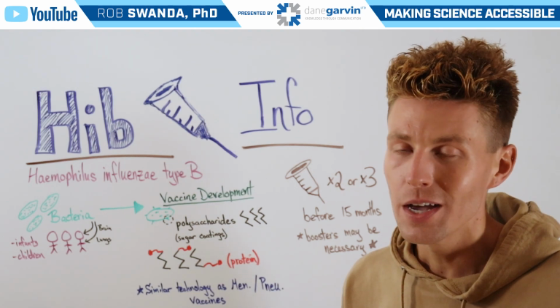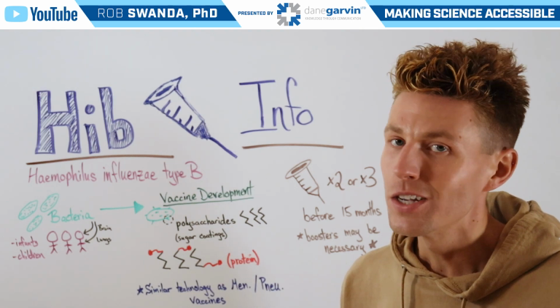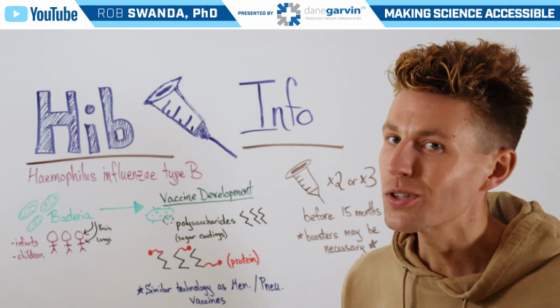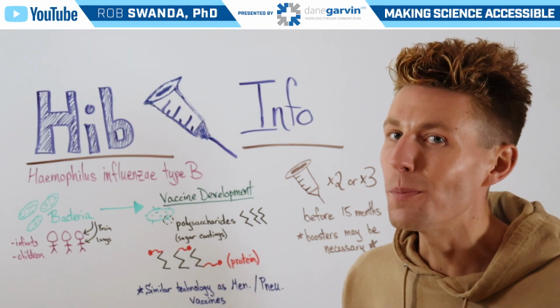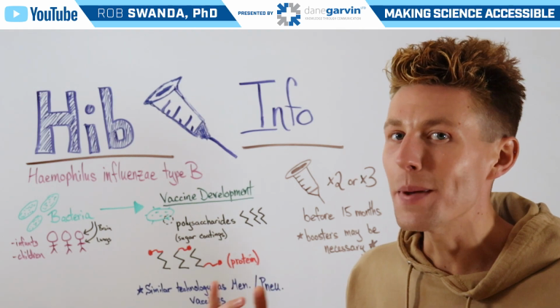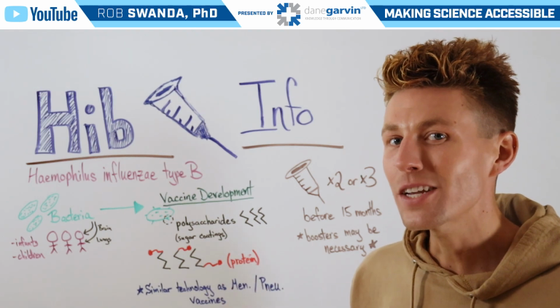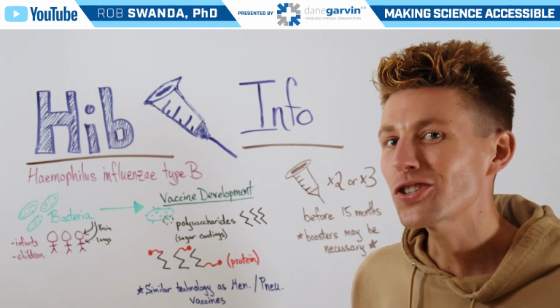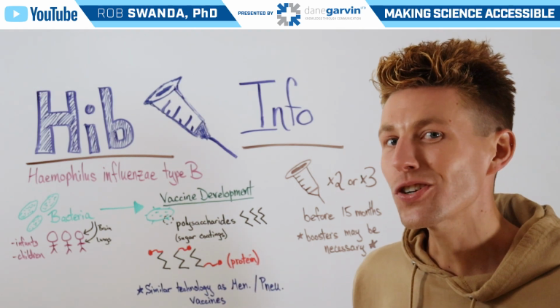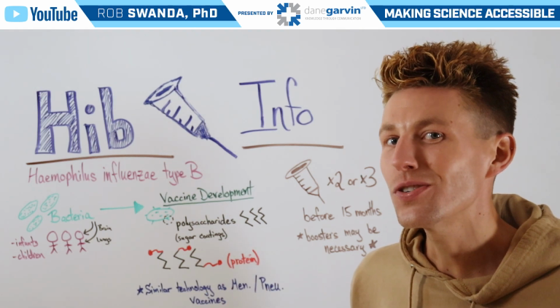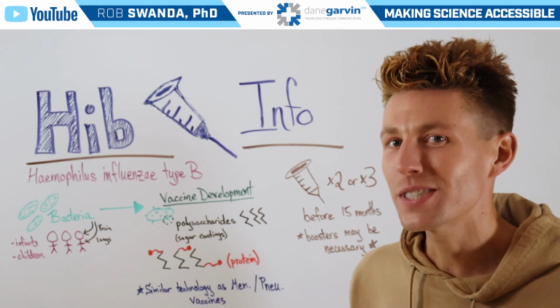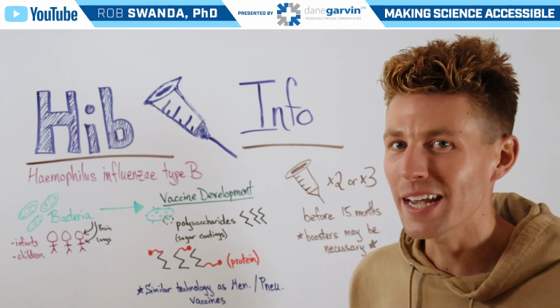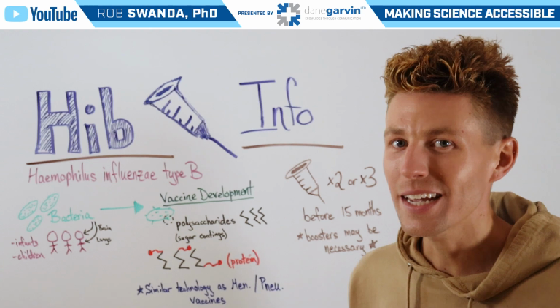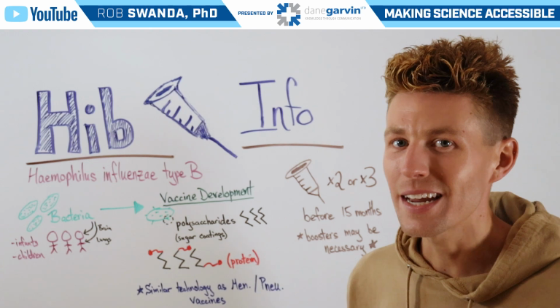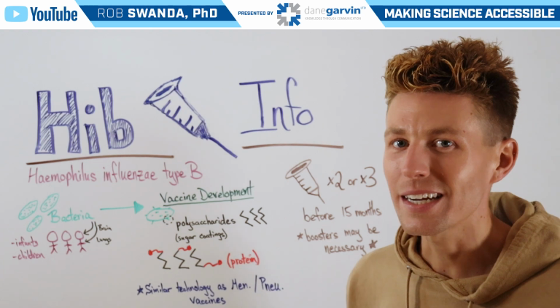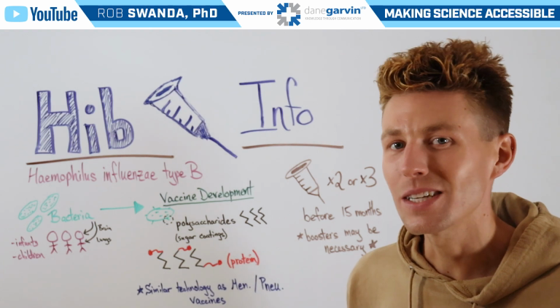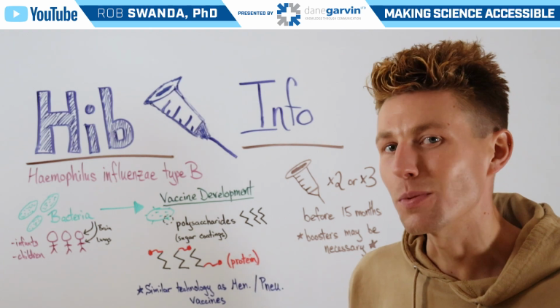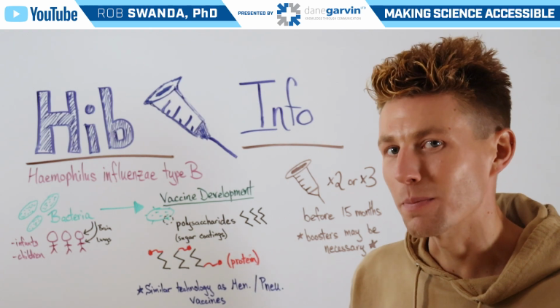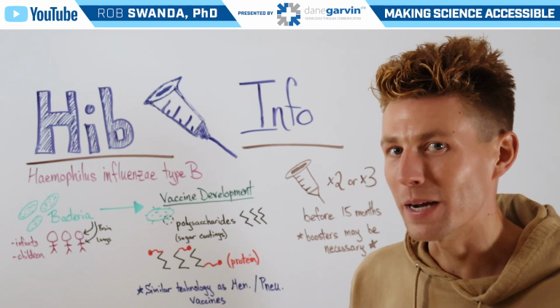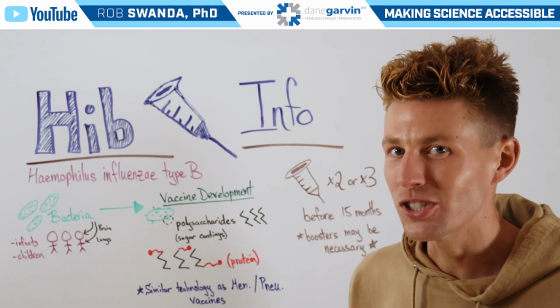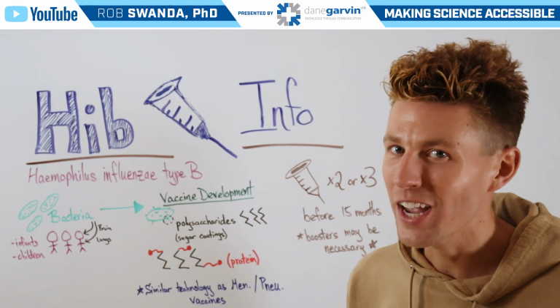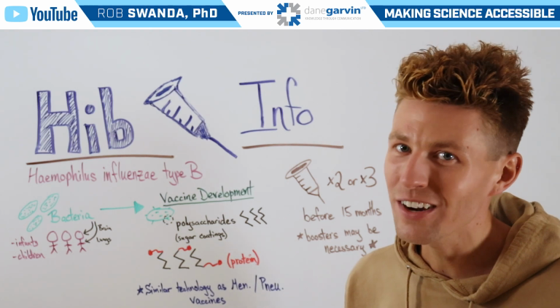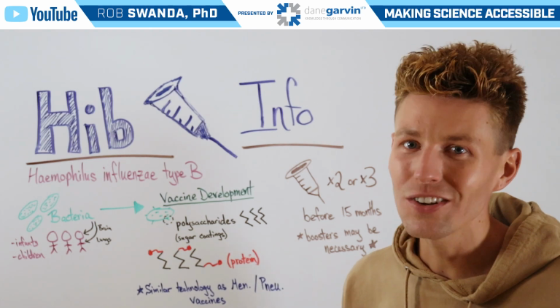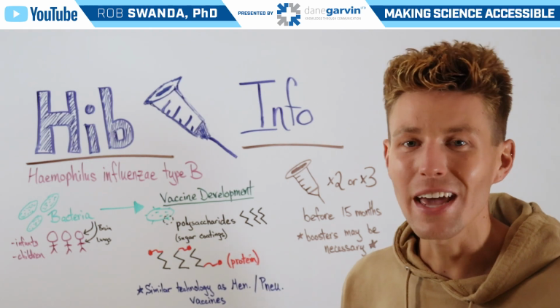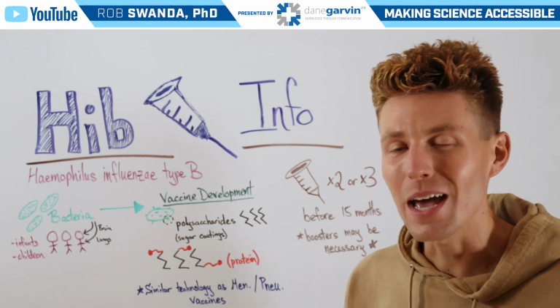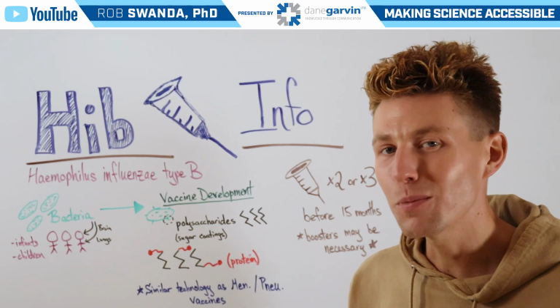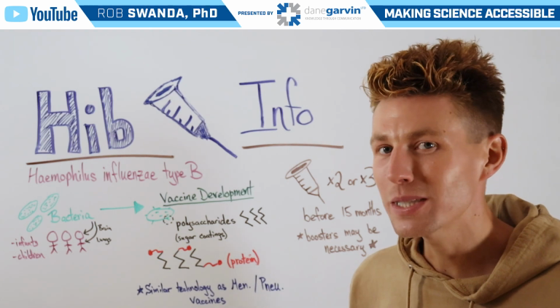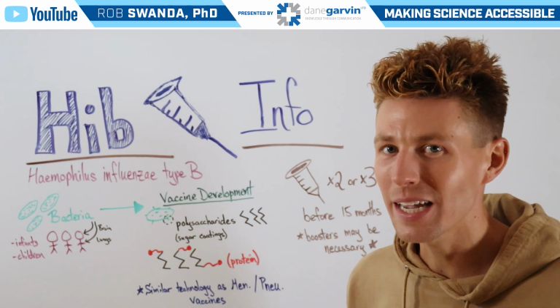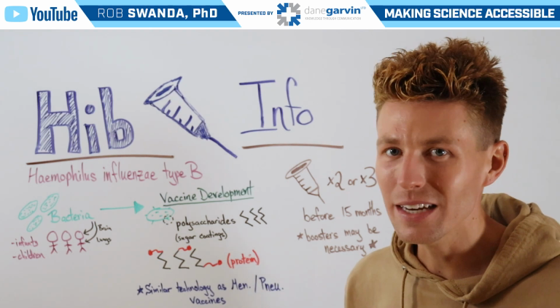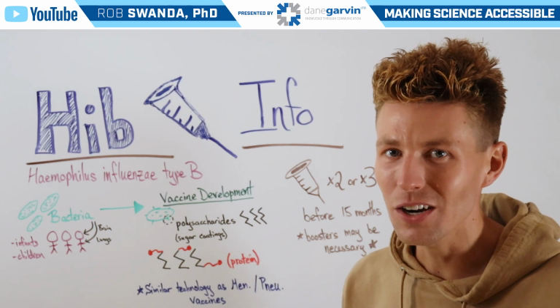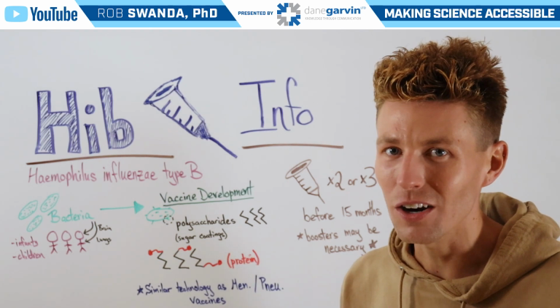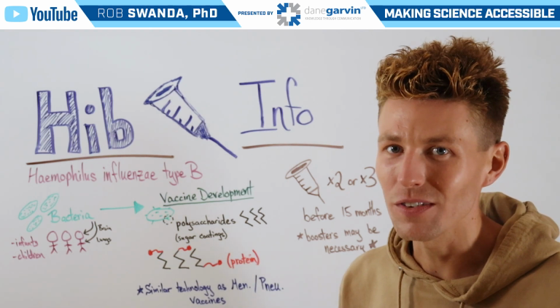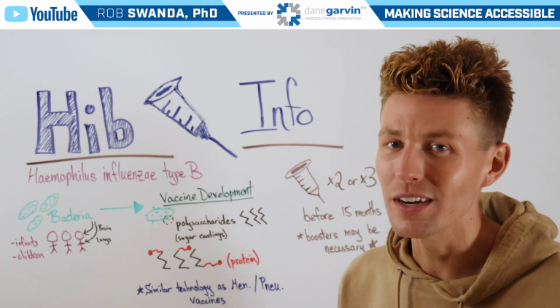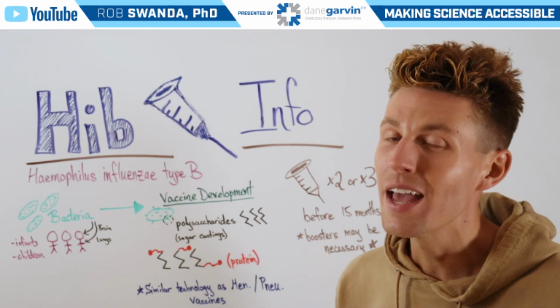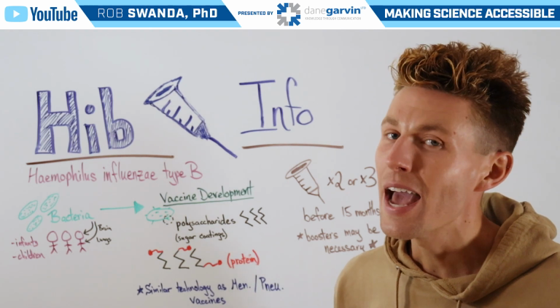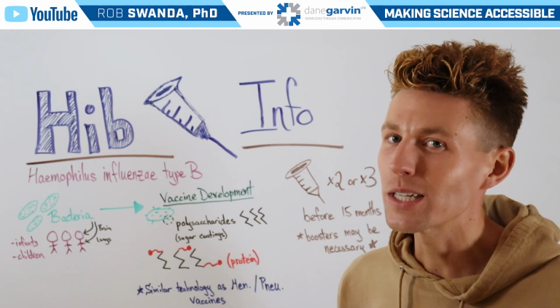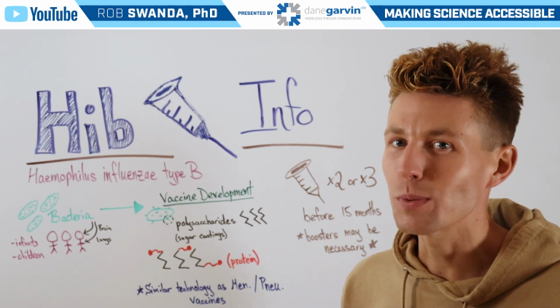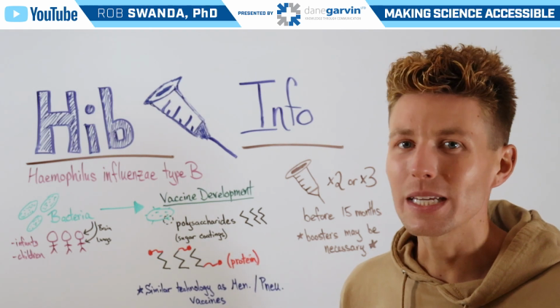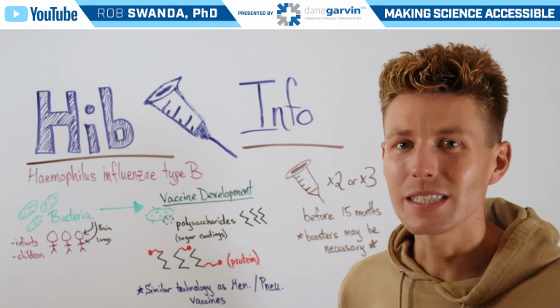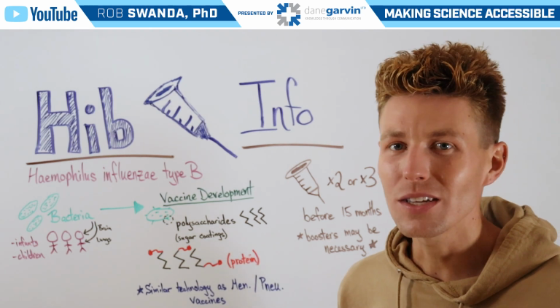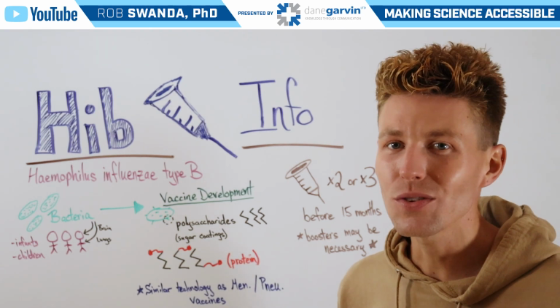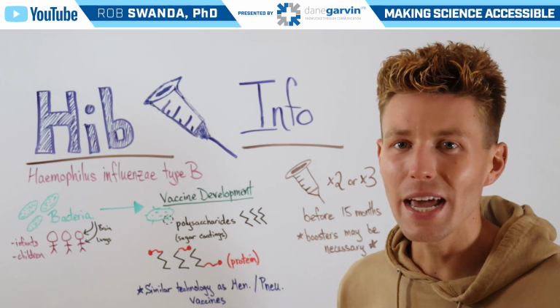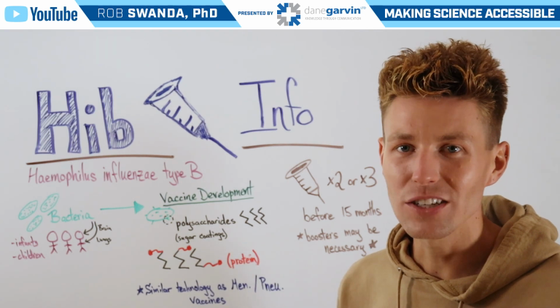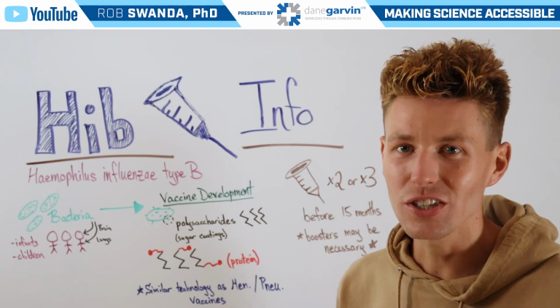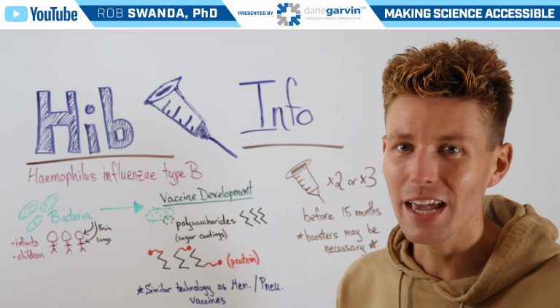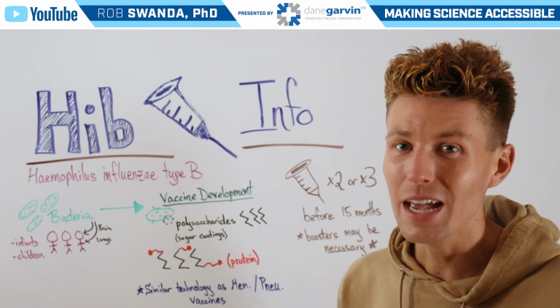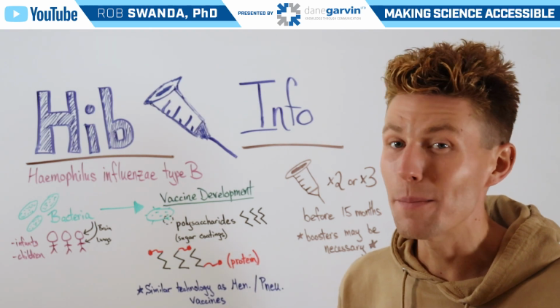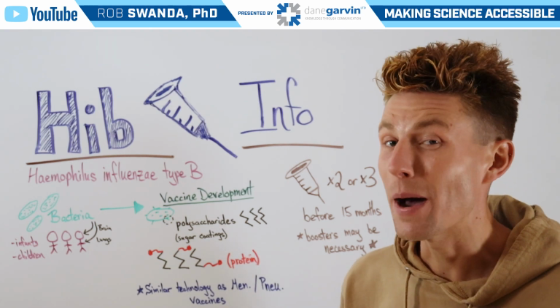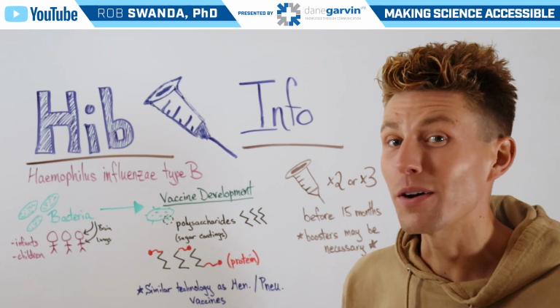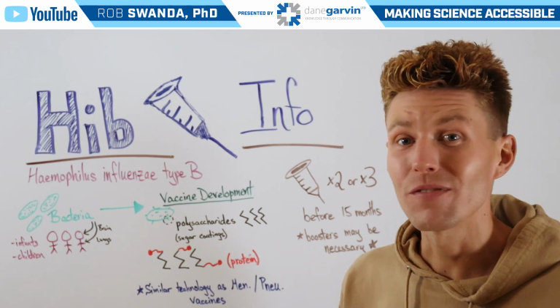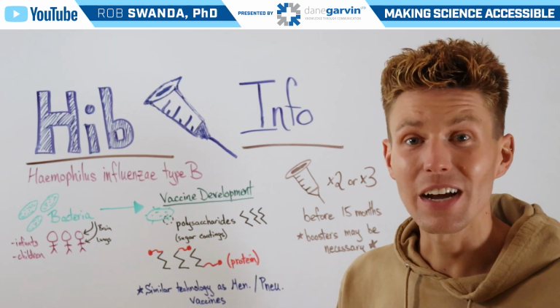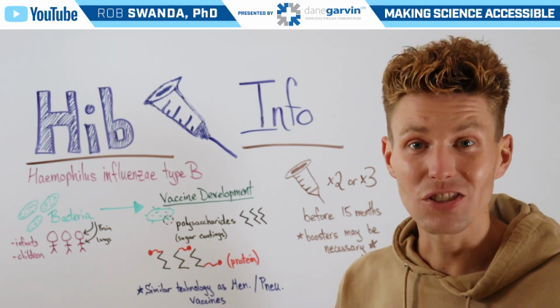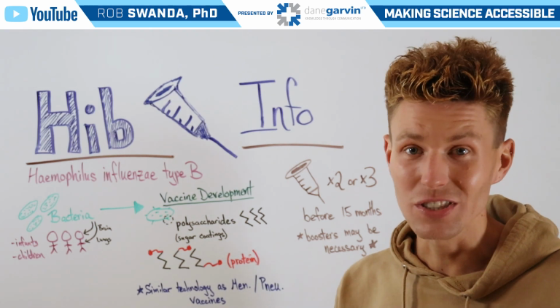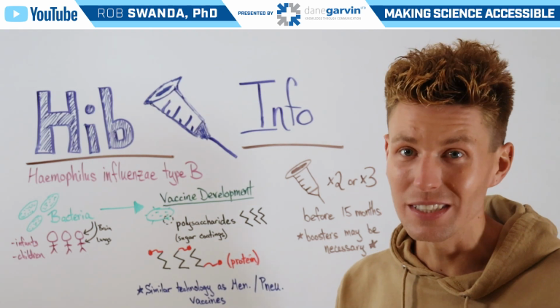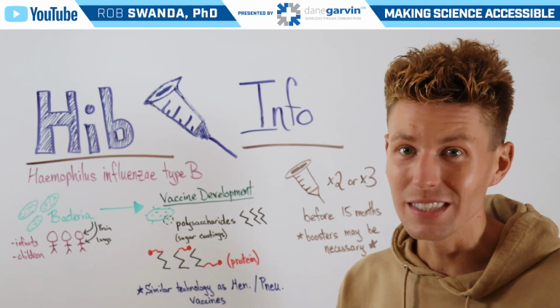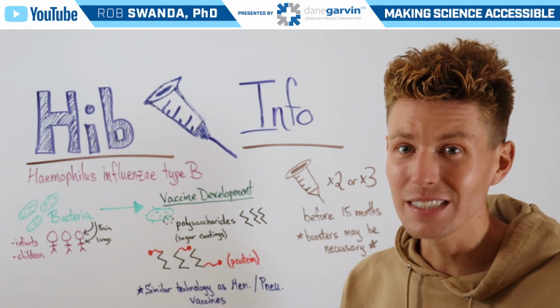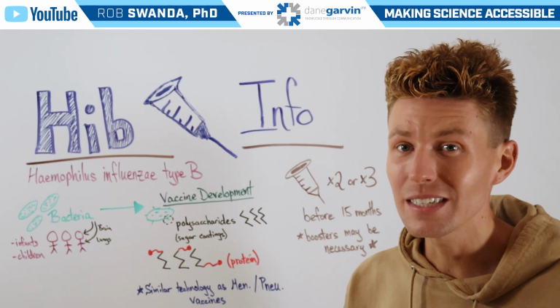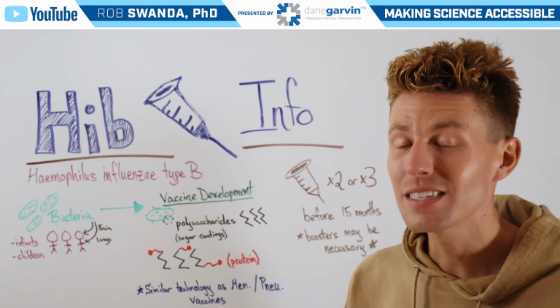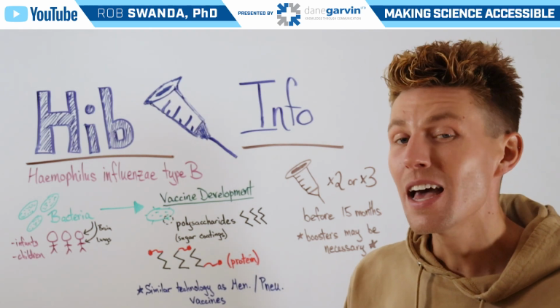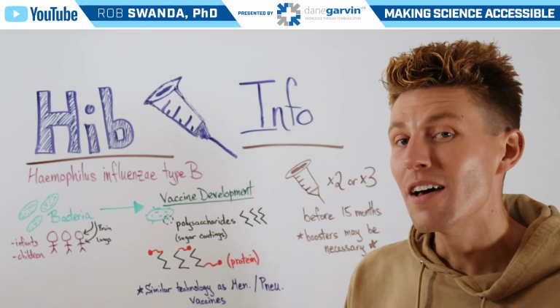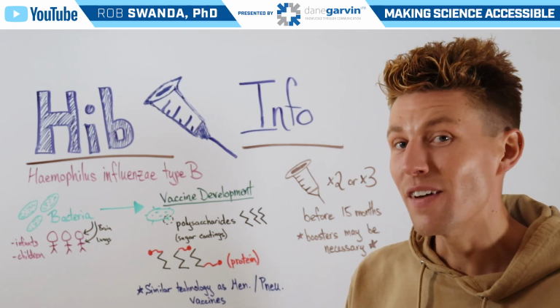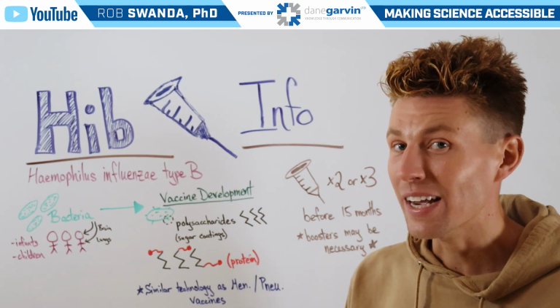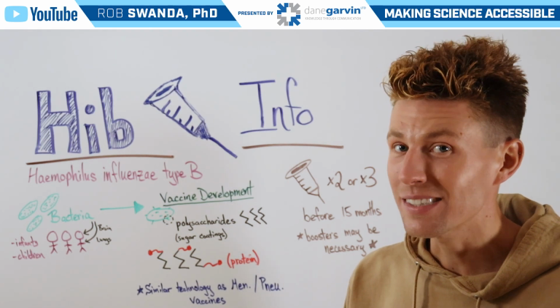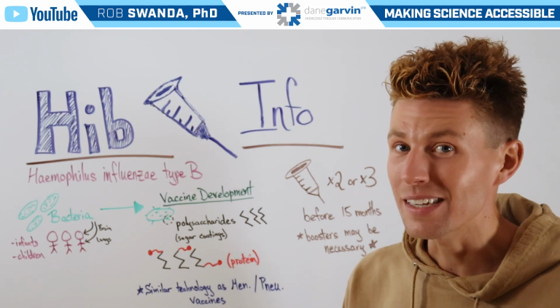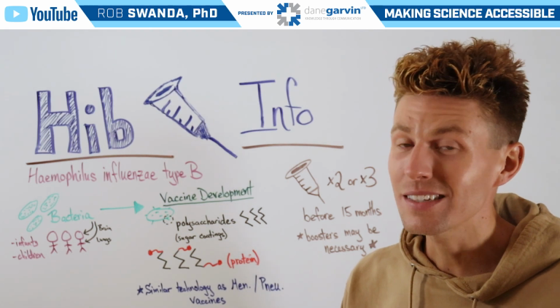So make sure you stay connected with this channel as we continue to educate about infectious diseases, vaccines, and other health-related topics.